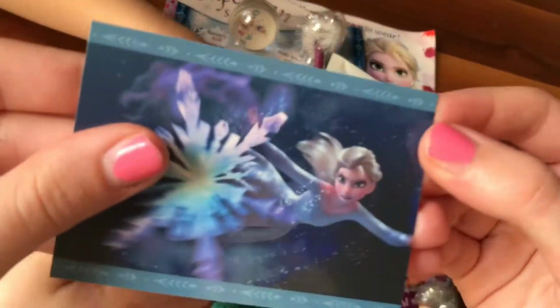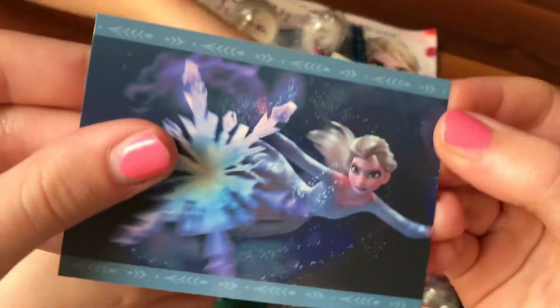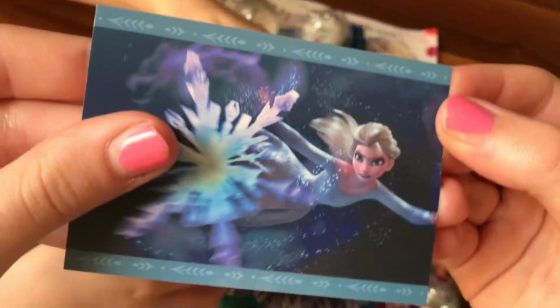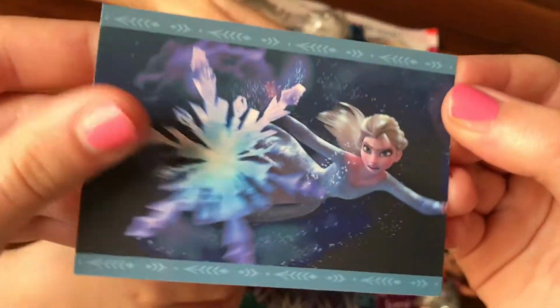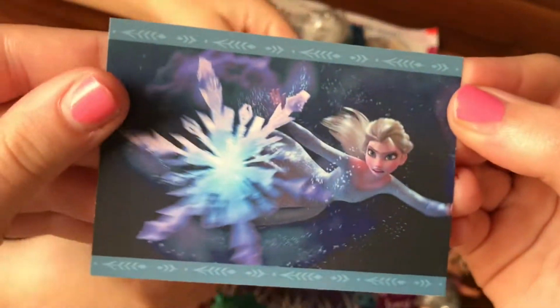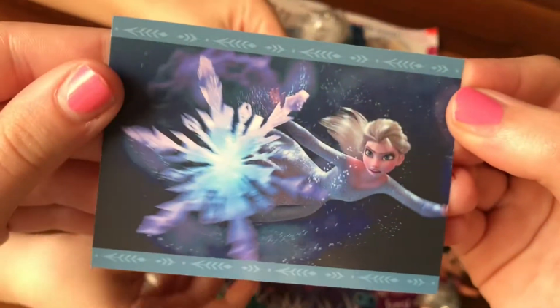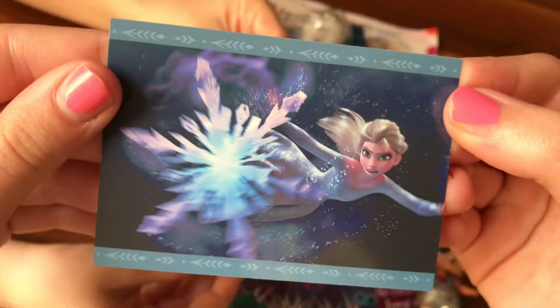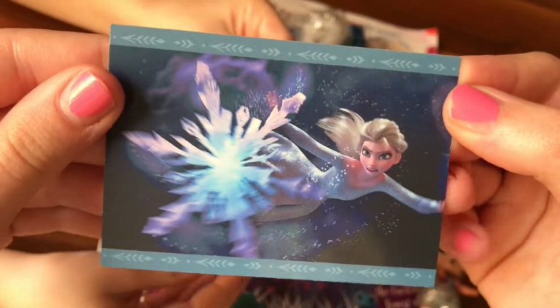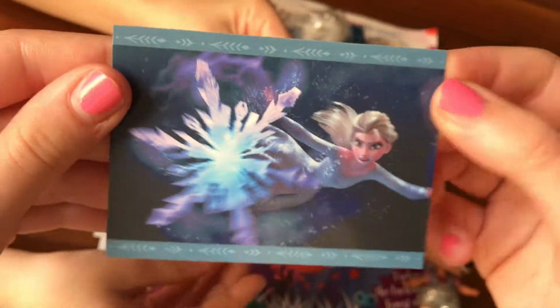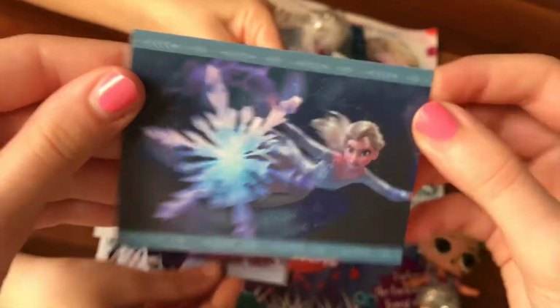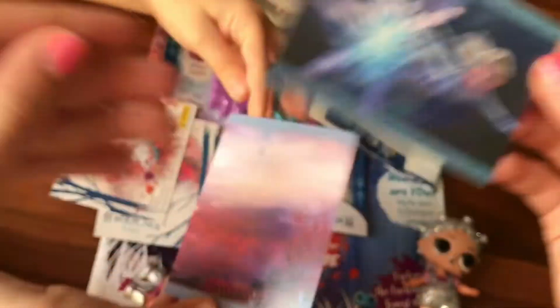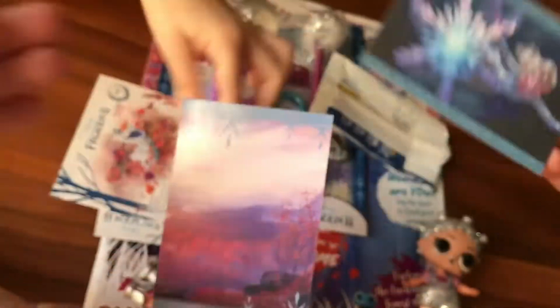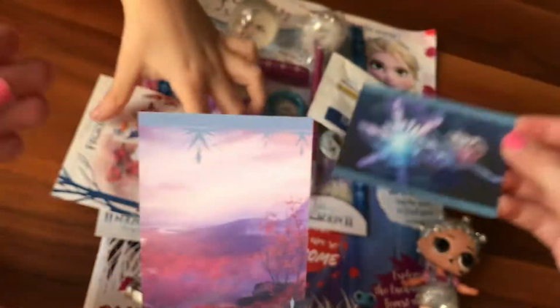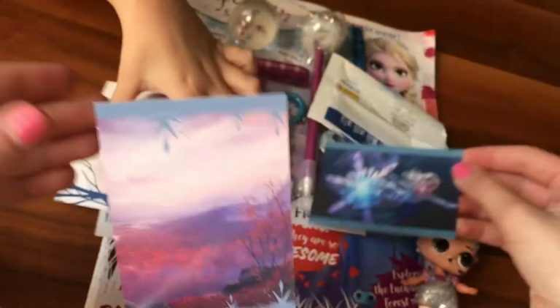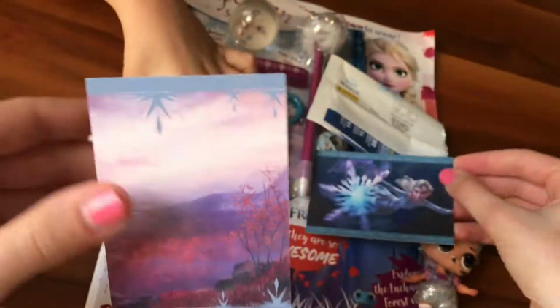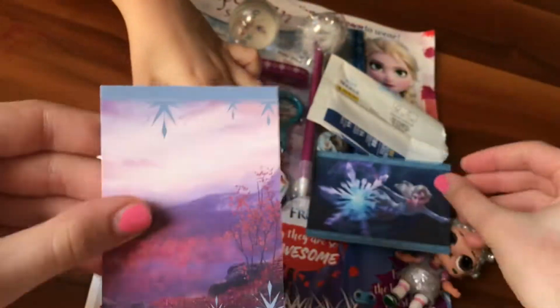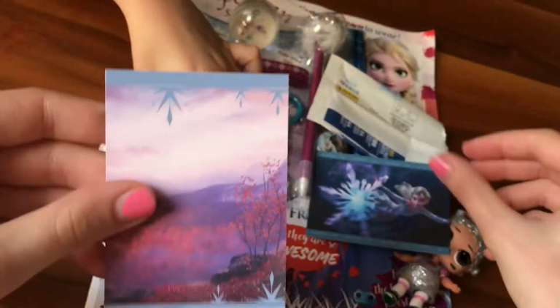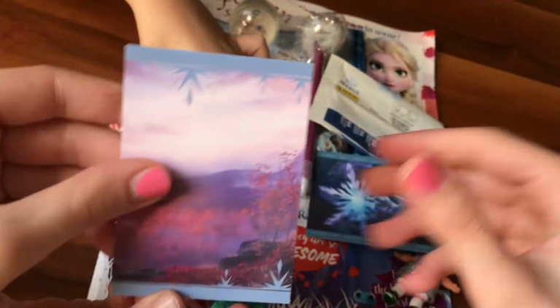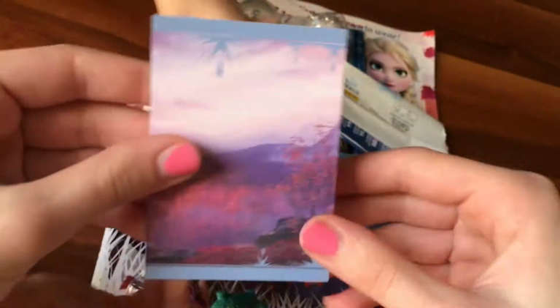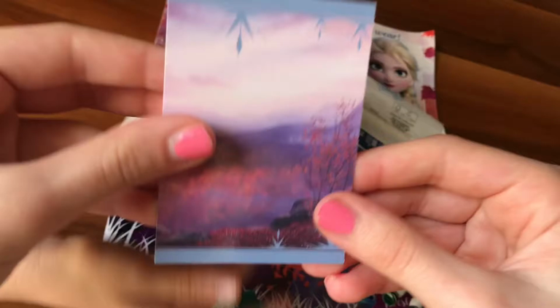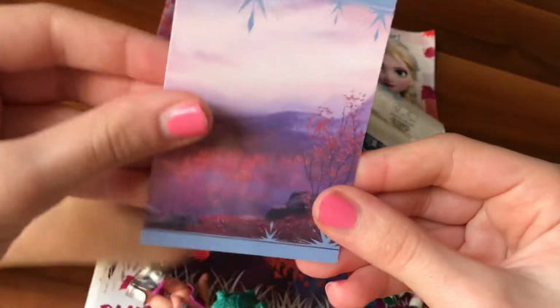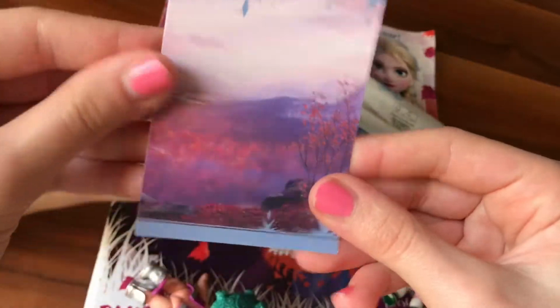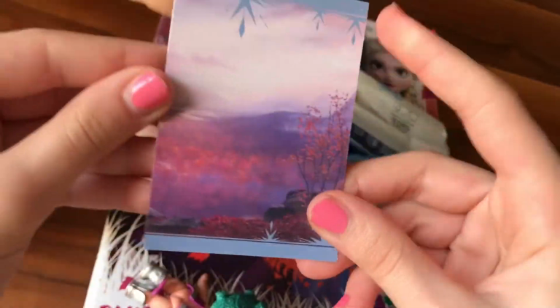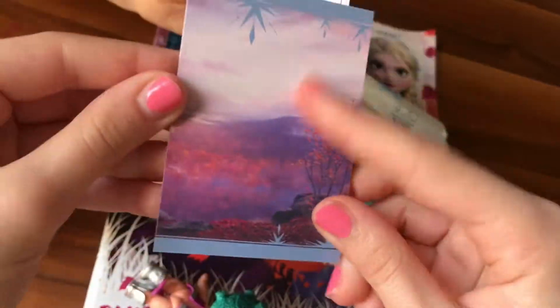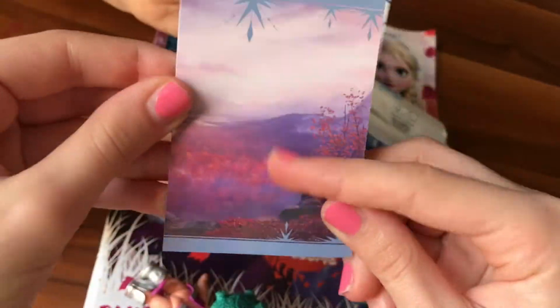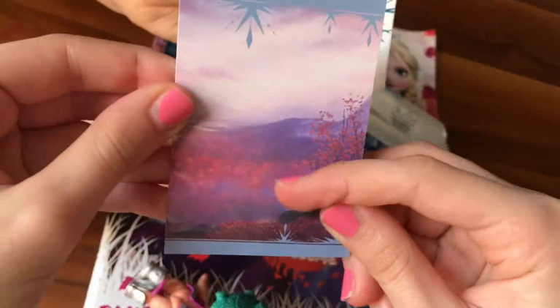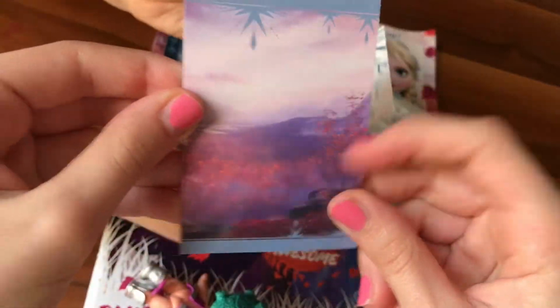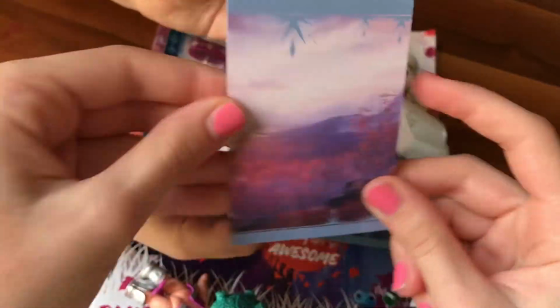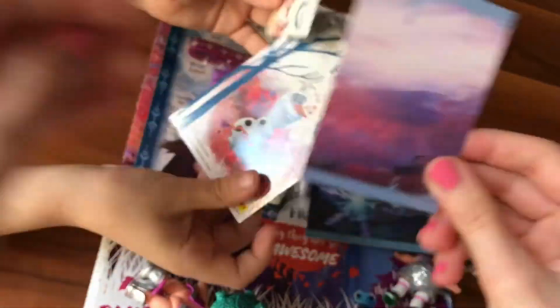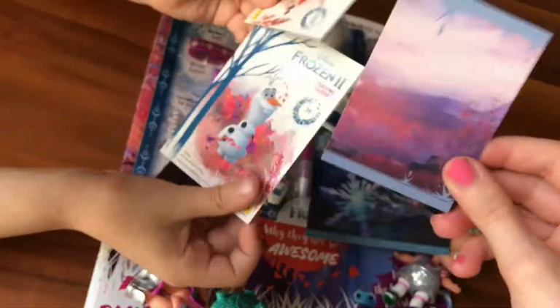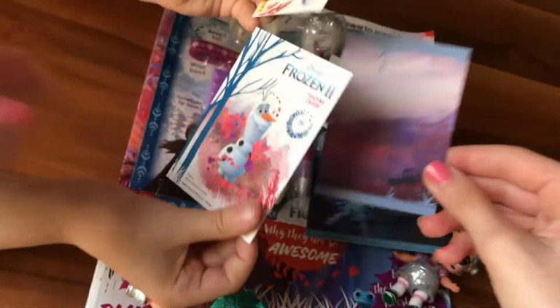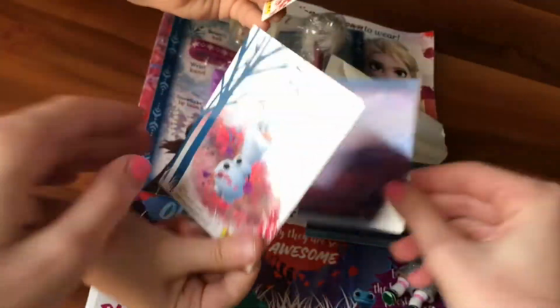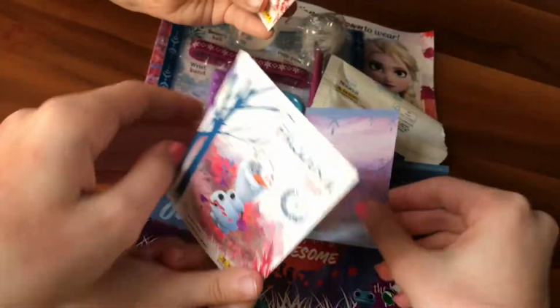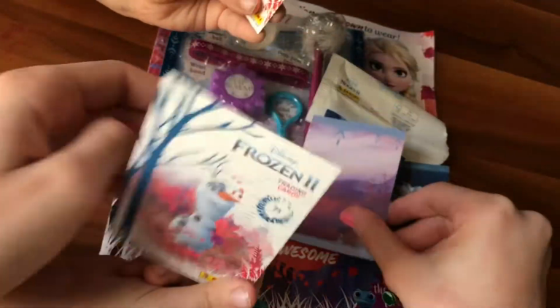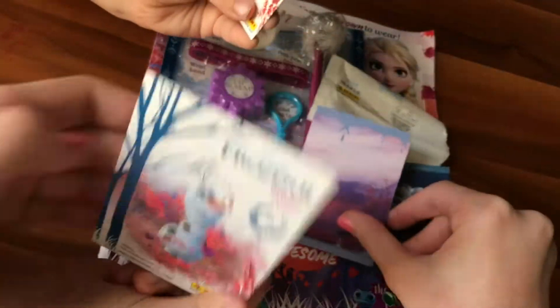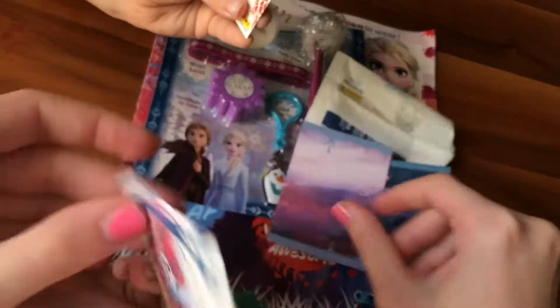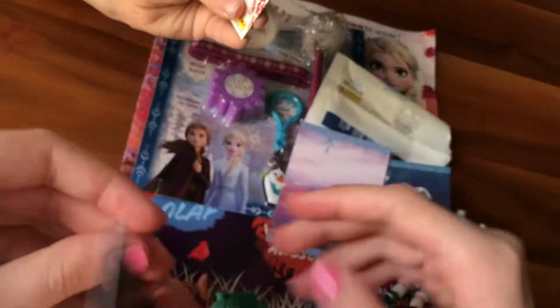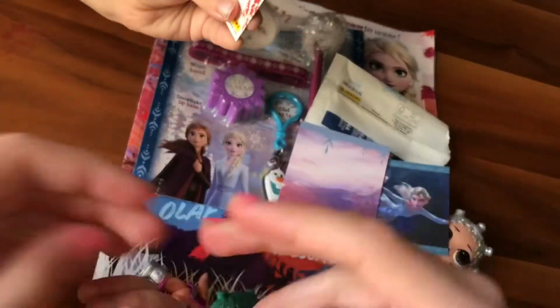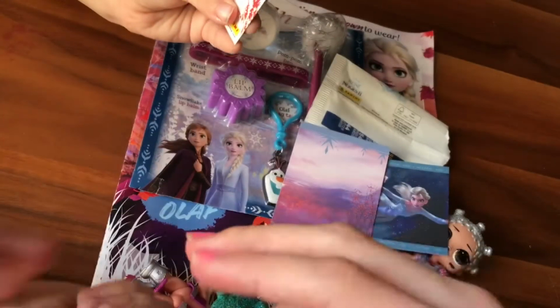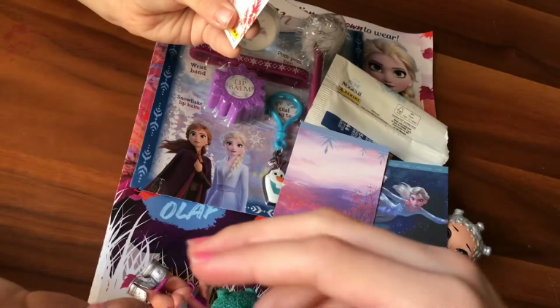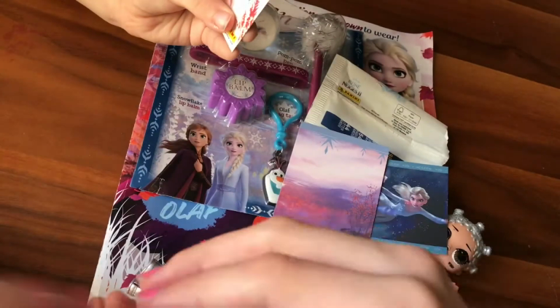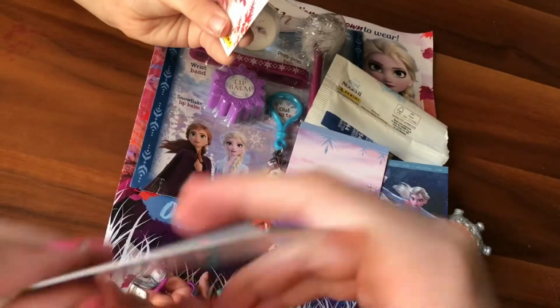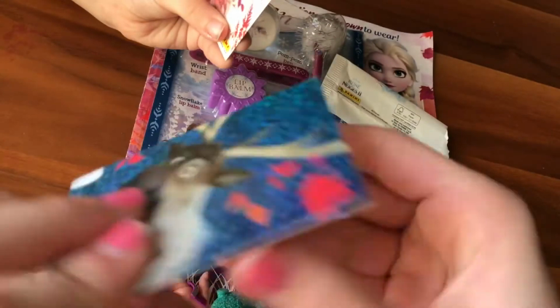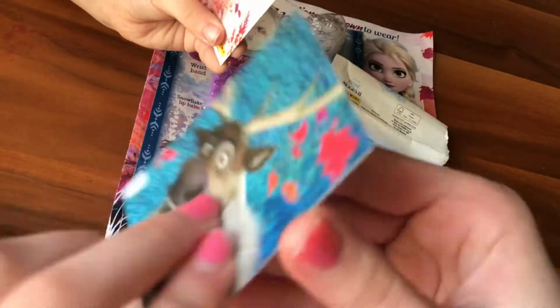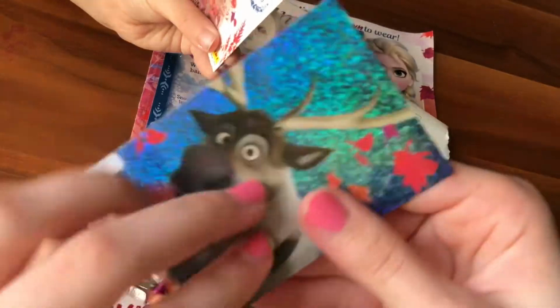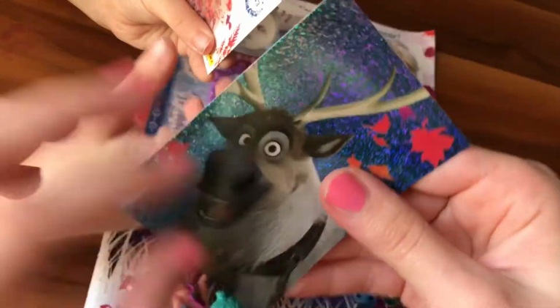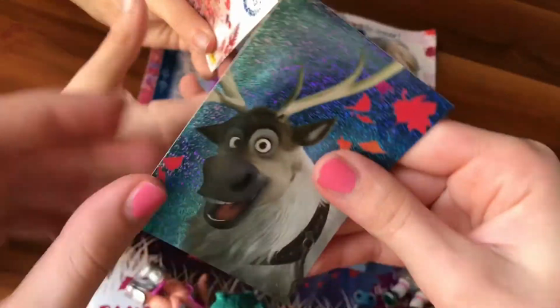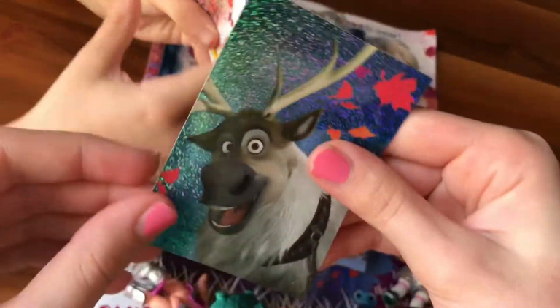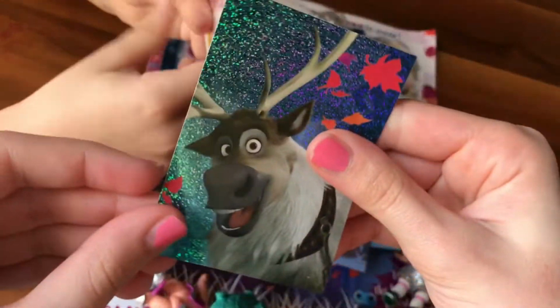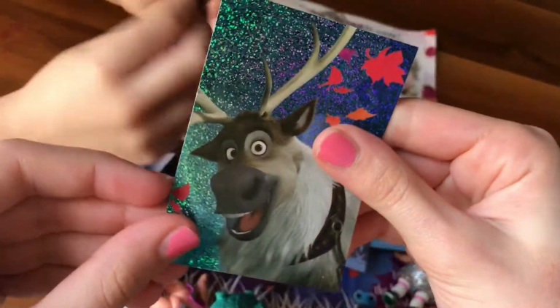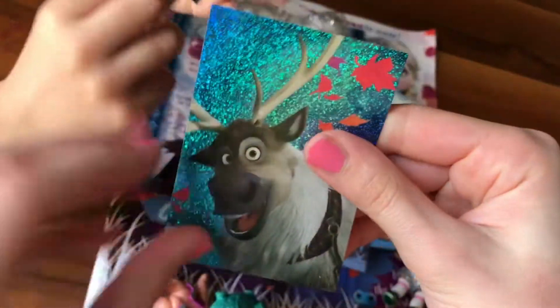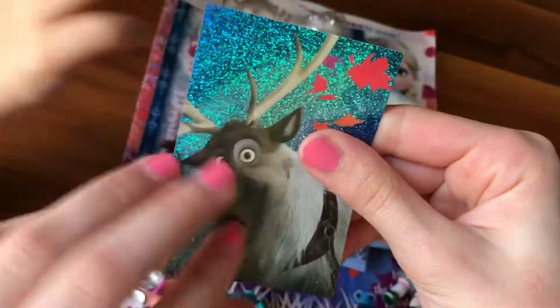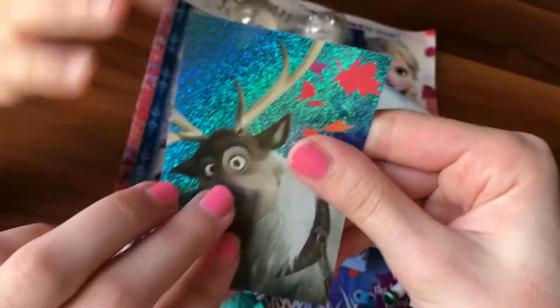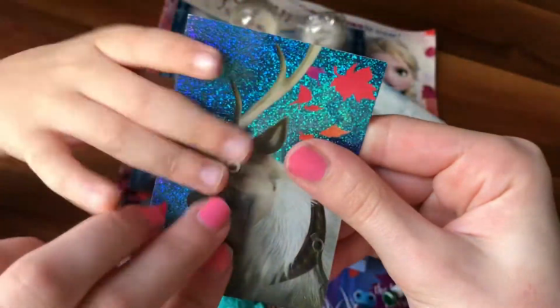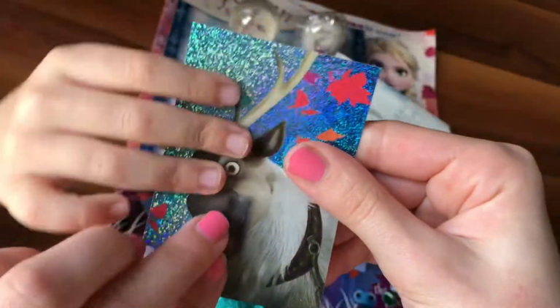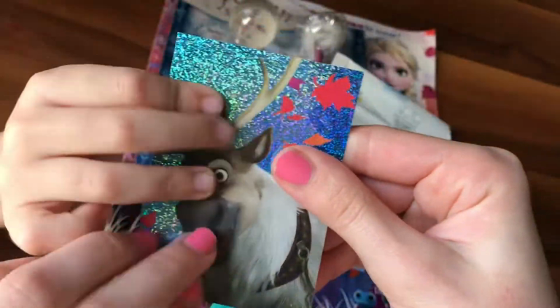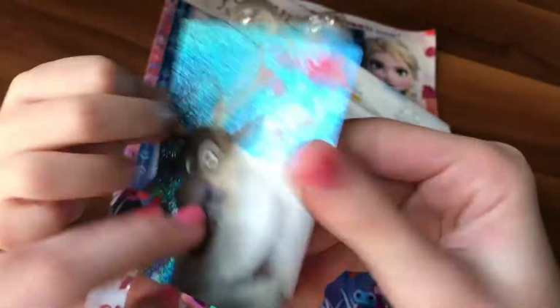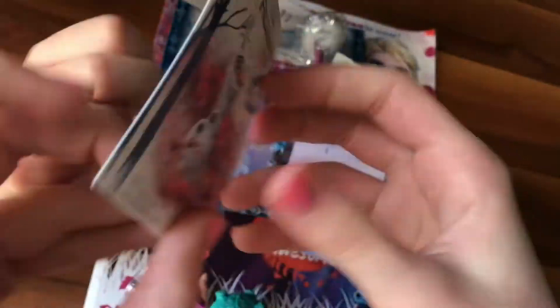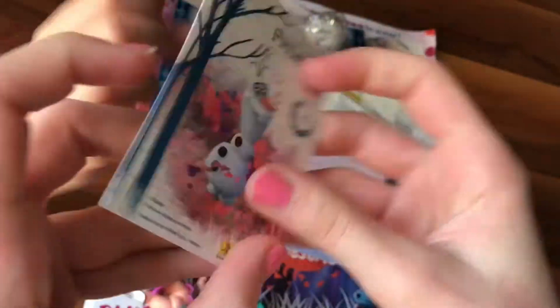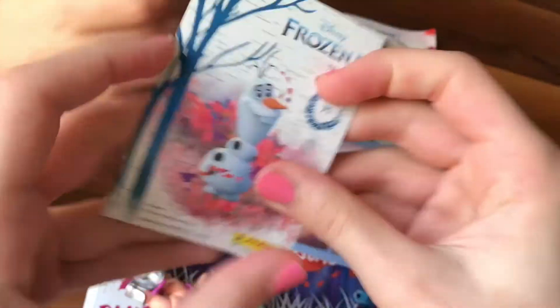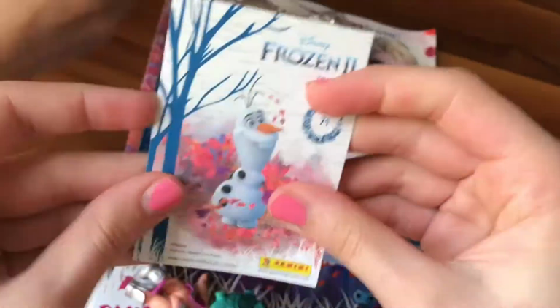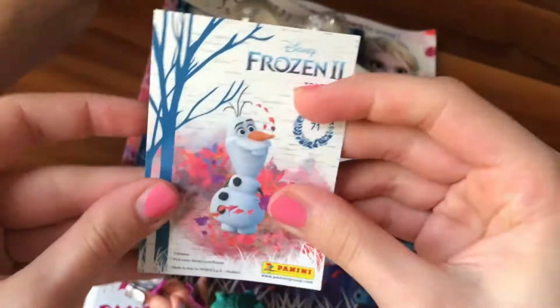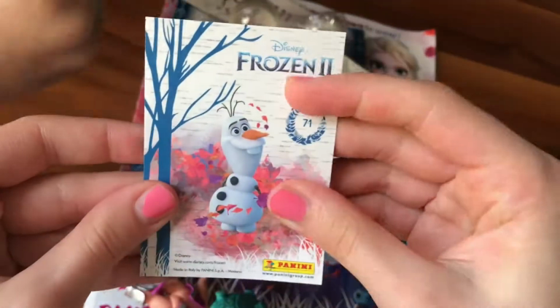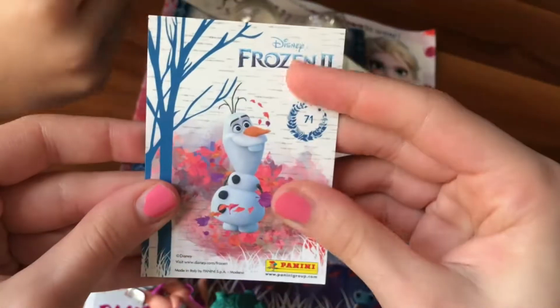We have Elsa, we have powers. We got this one — cool side view. We got this one. So this is Sven and Olaf.